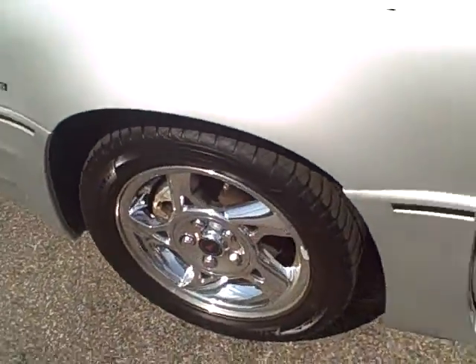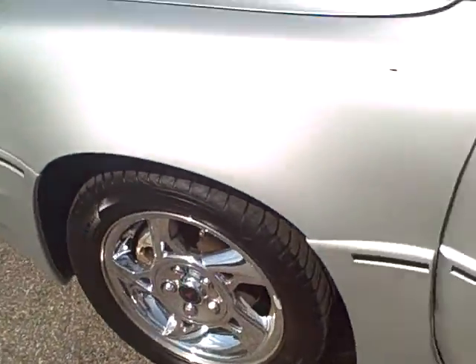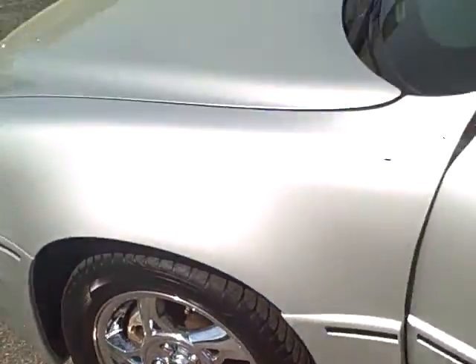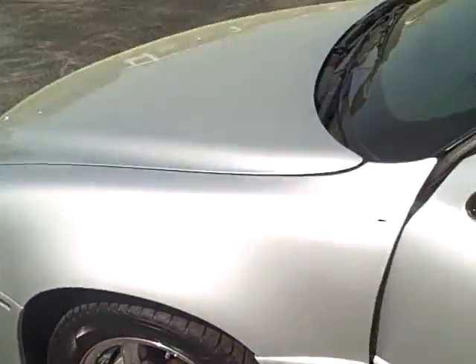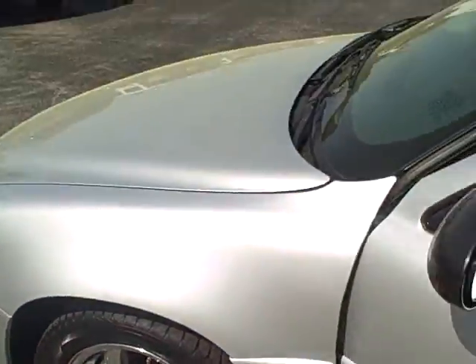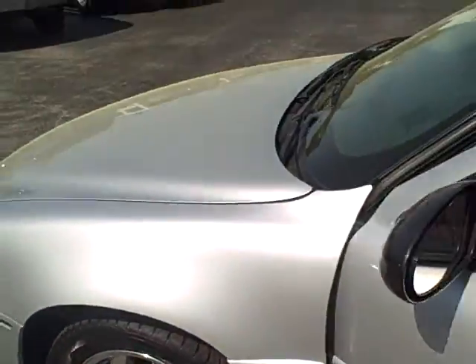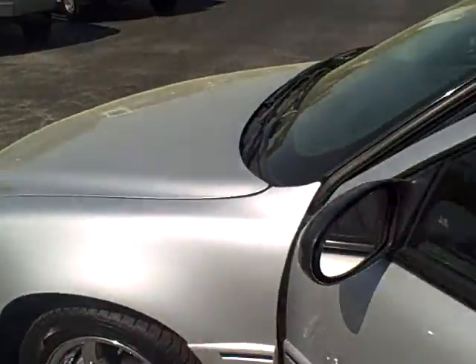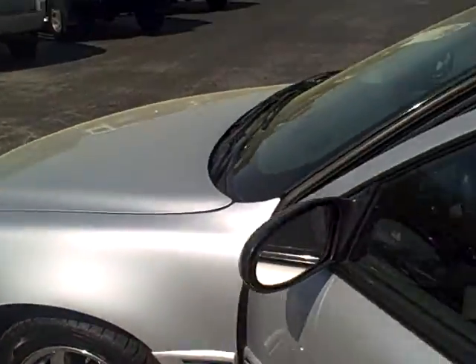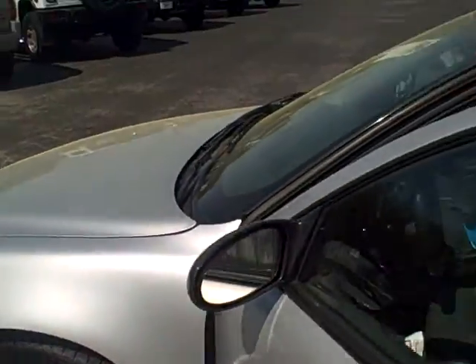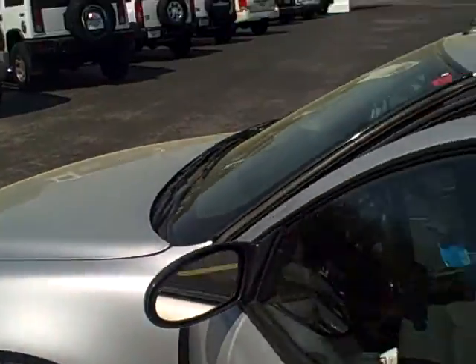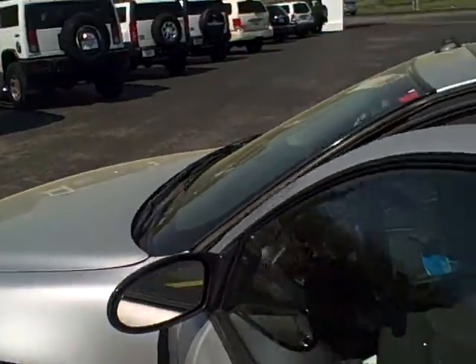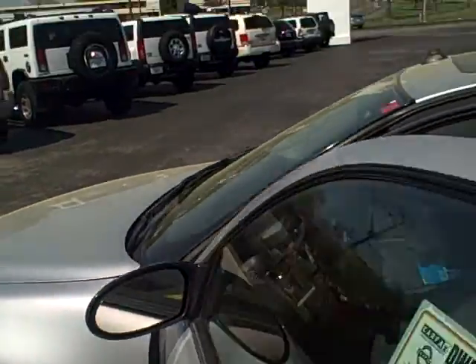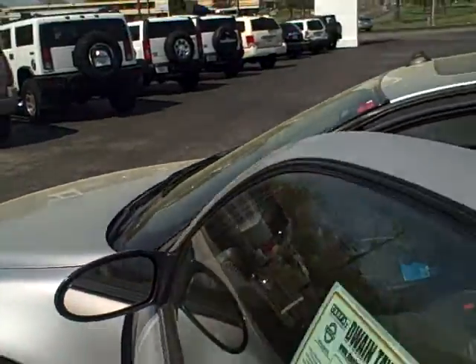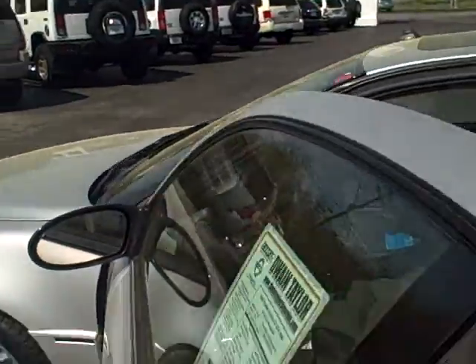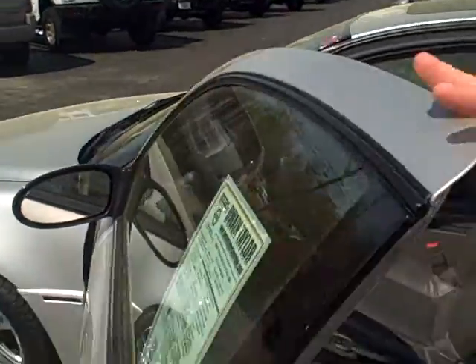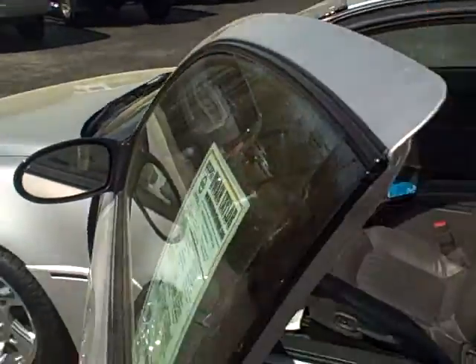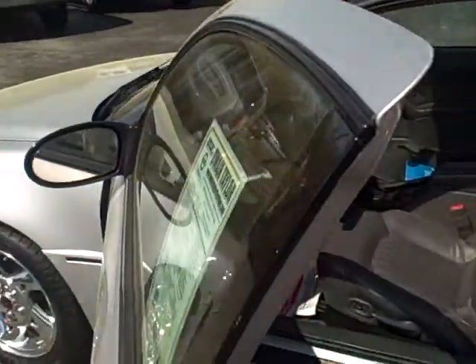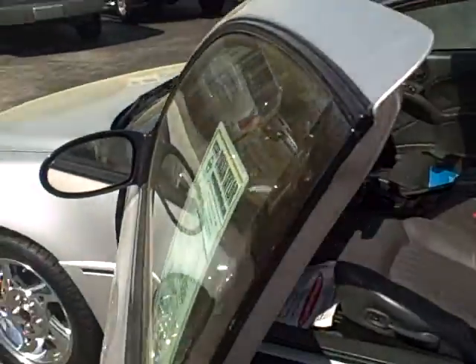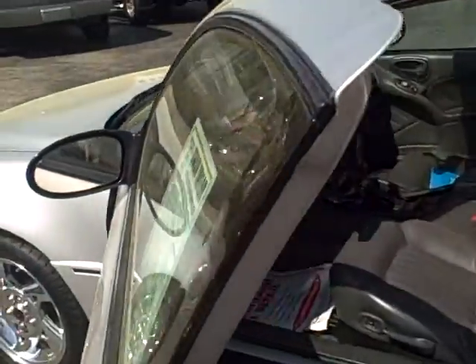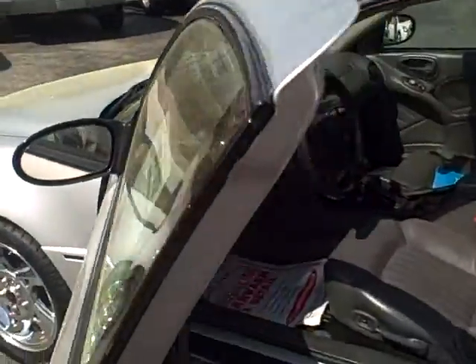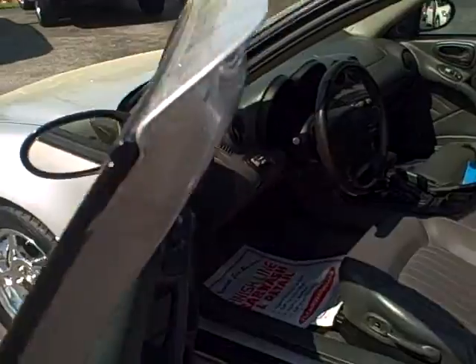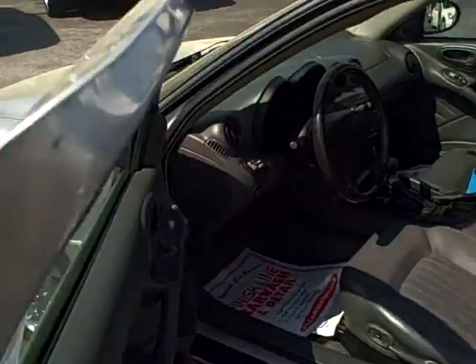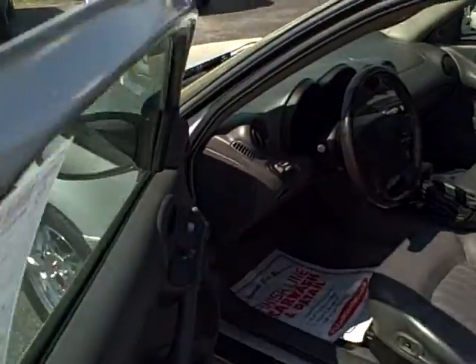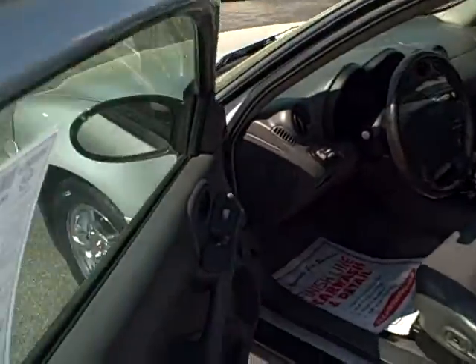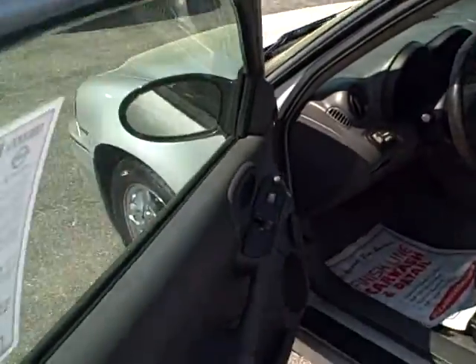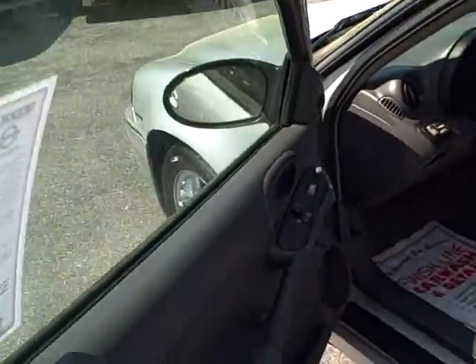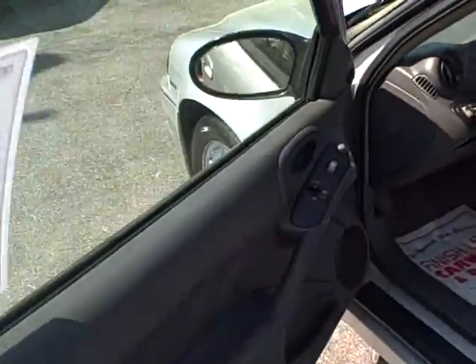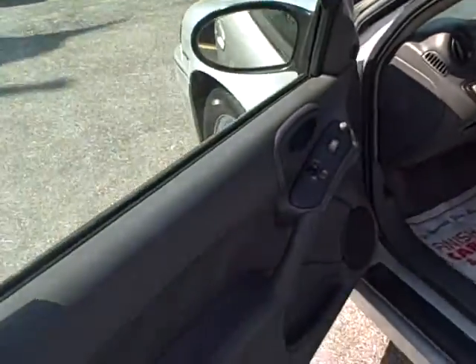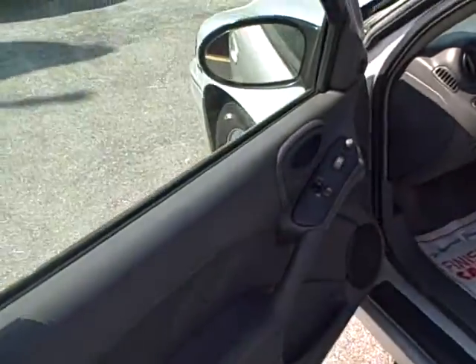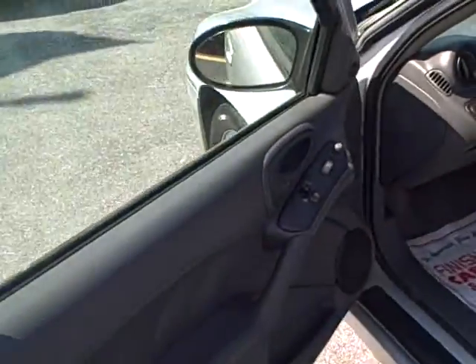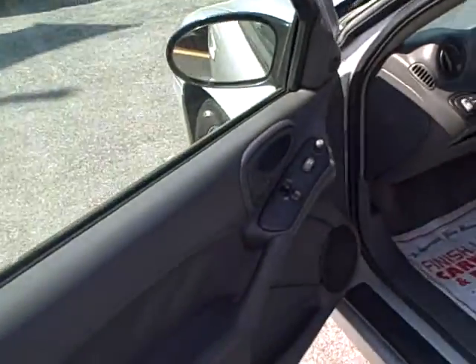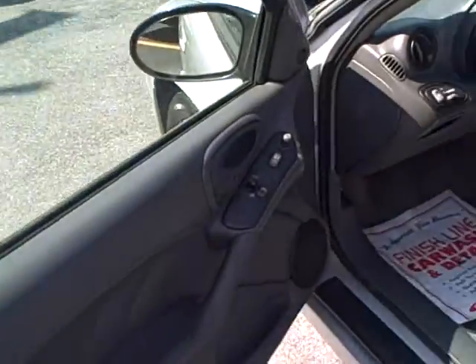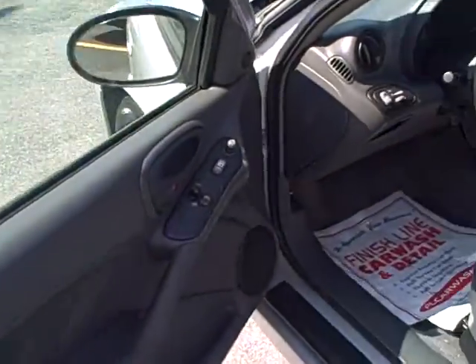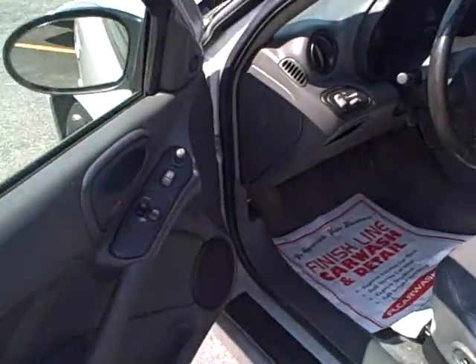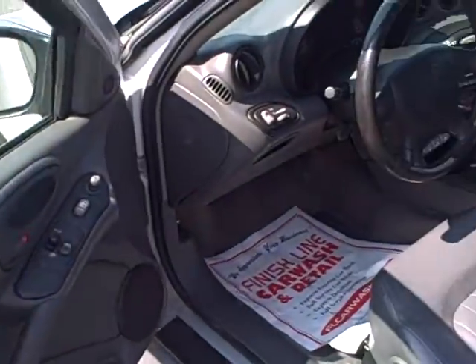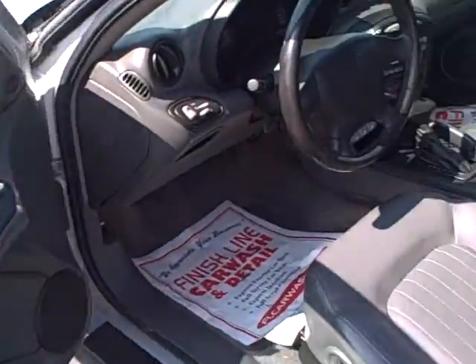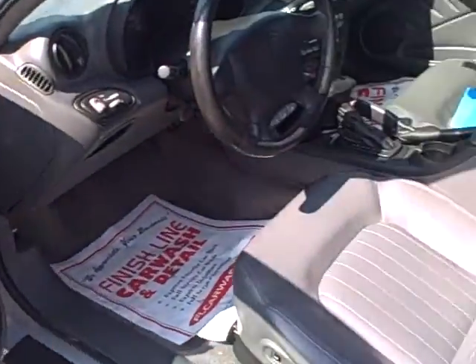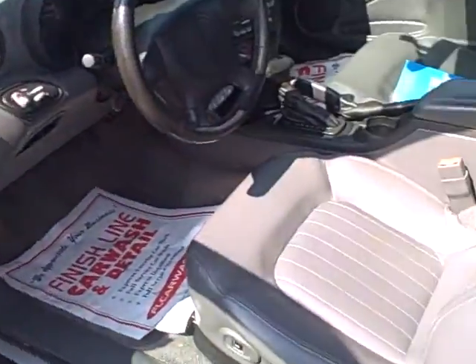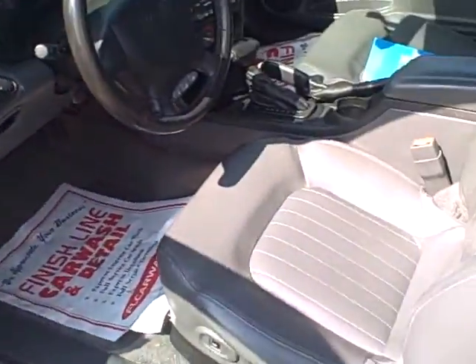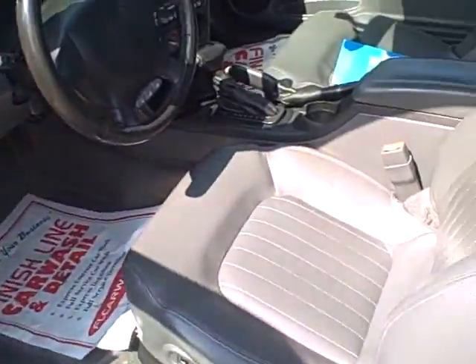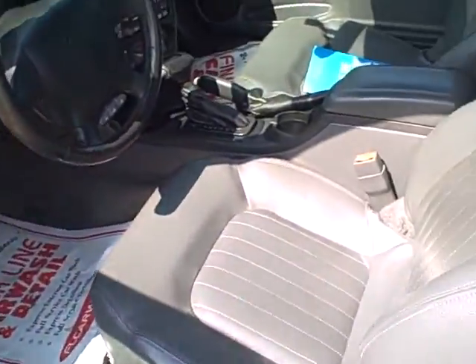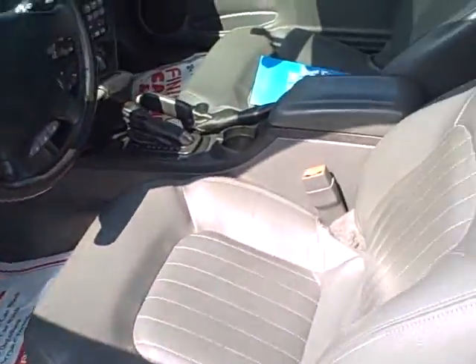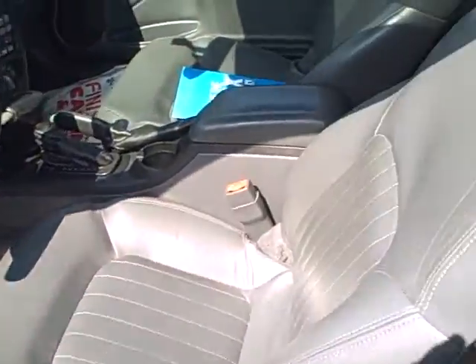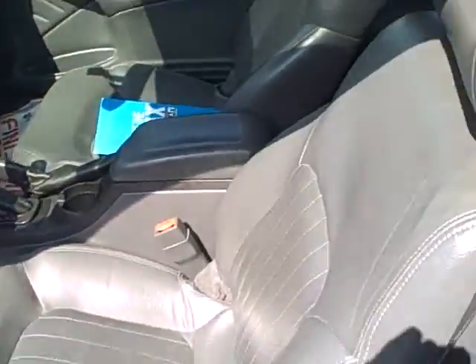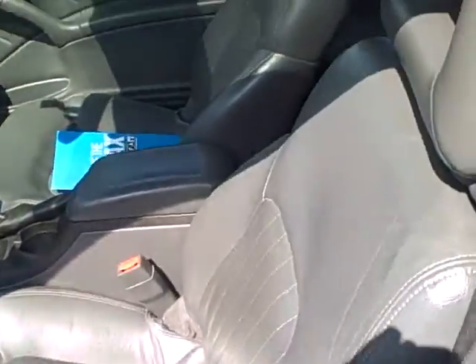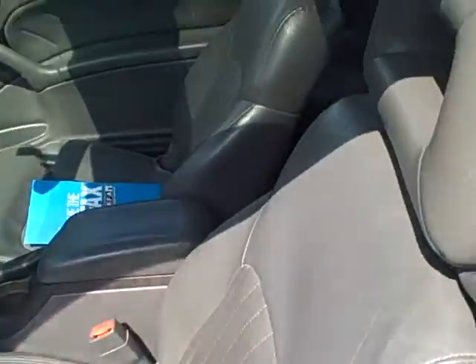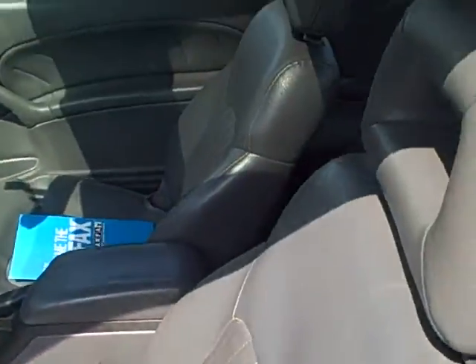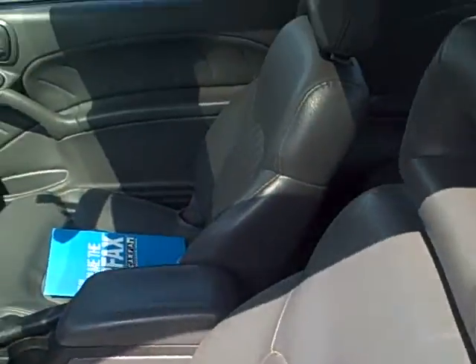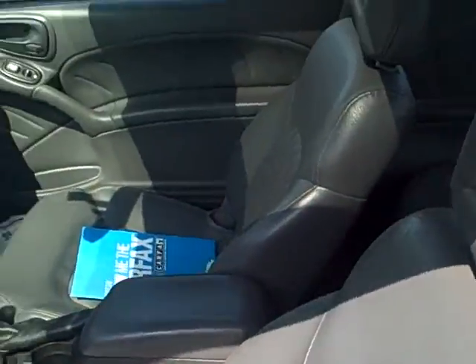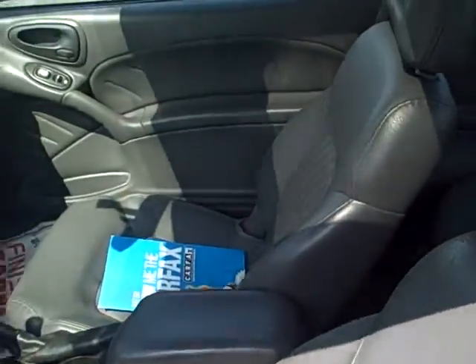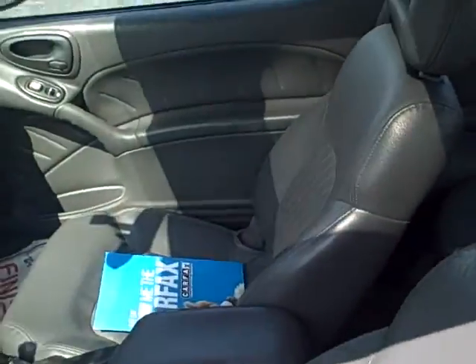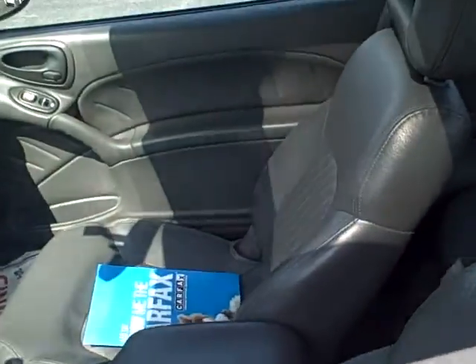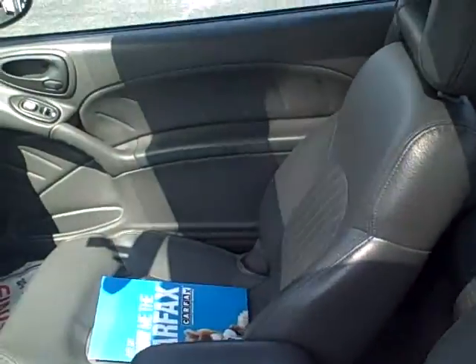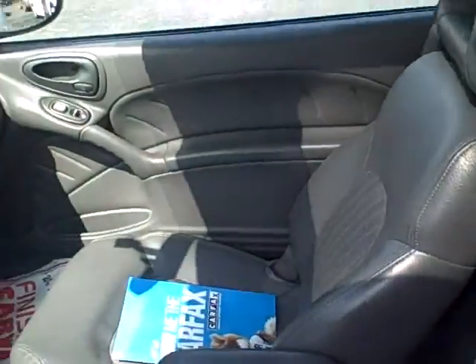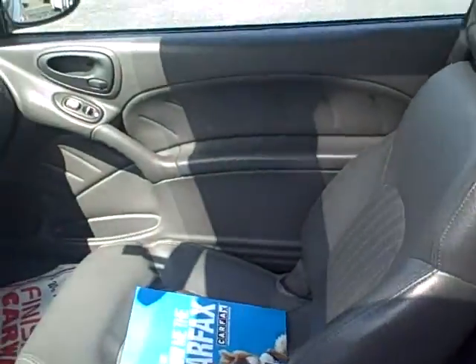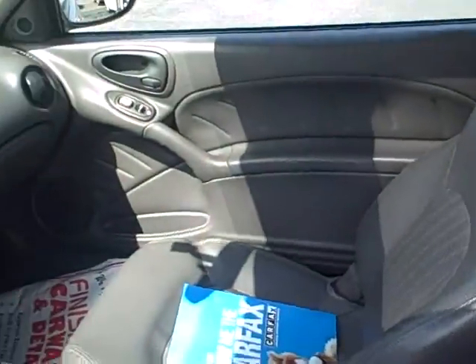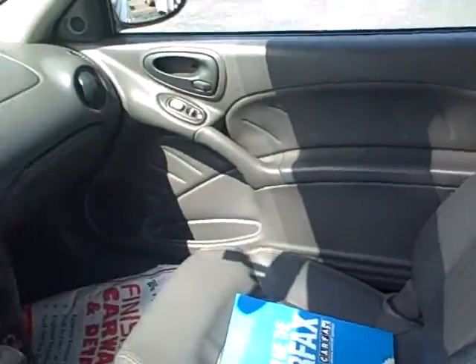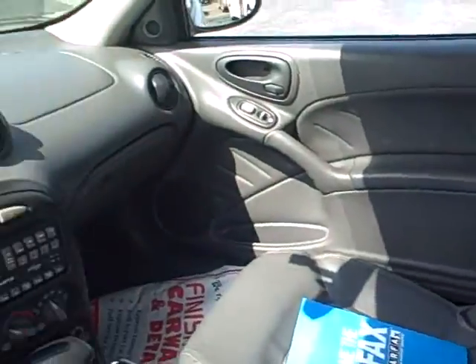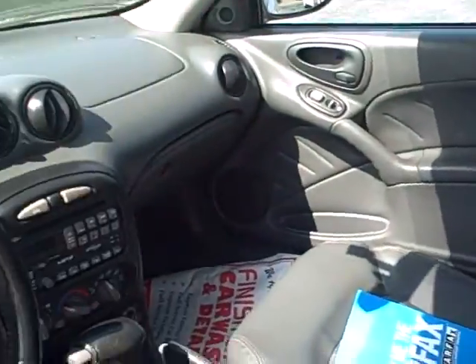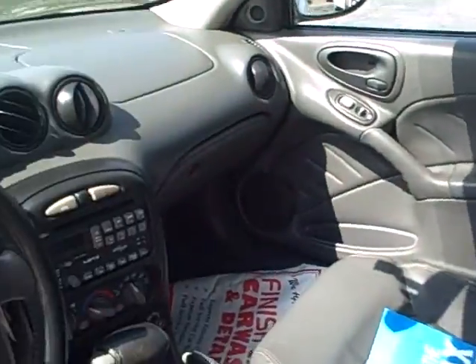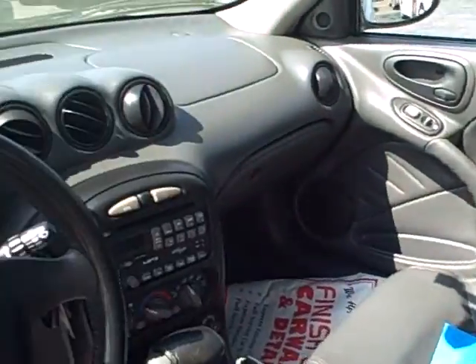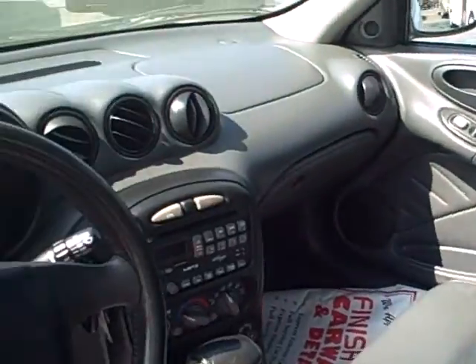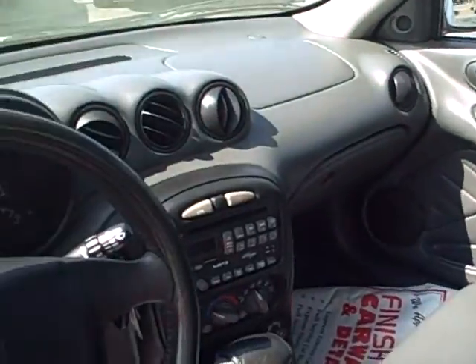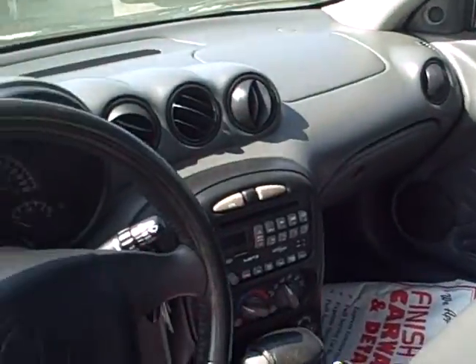Inside, it's loaded. It's got leather, it's got the Monsoon sound system, power seat, power windows, power door locks. It's even got a moon roof.